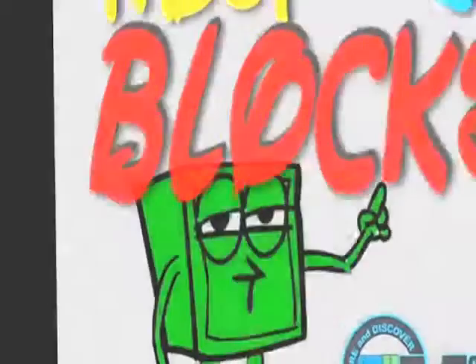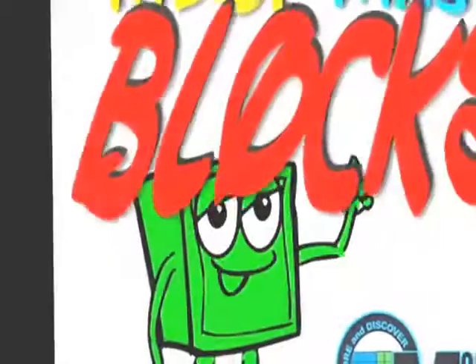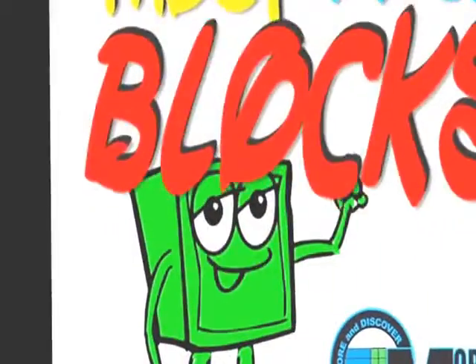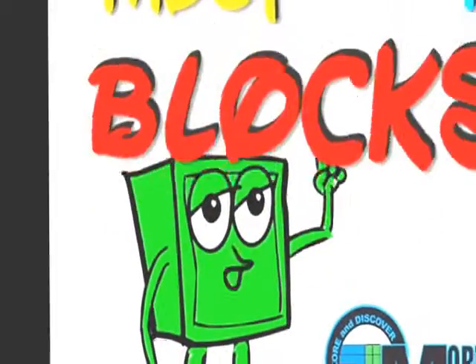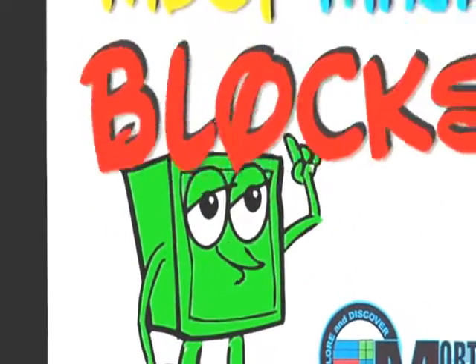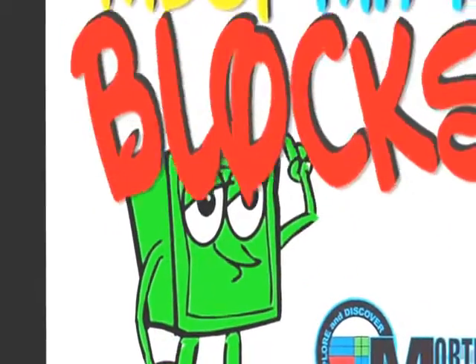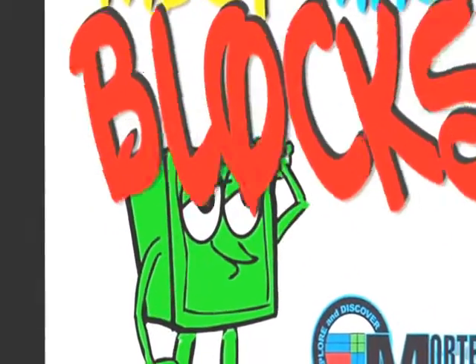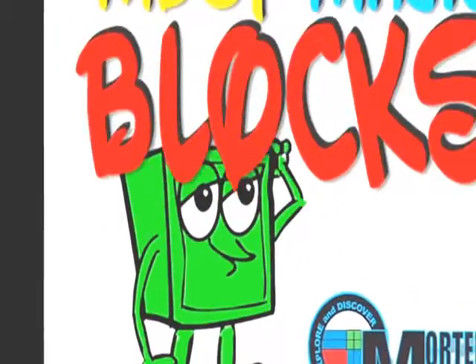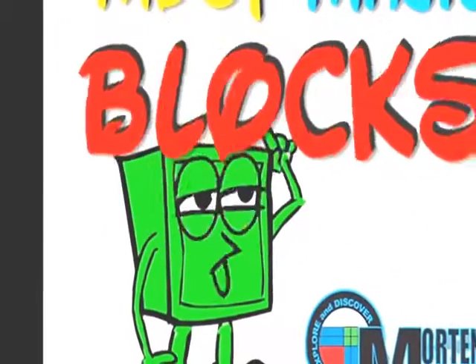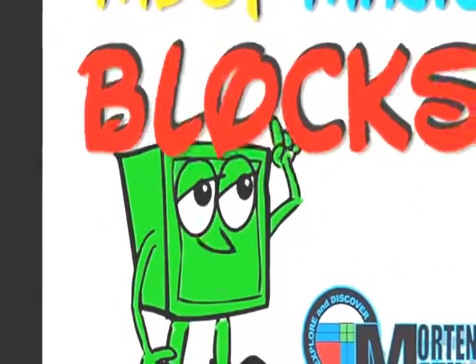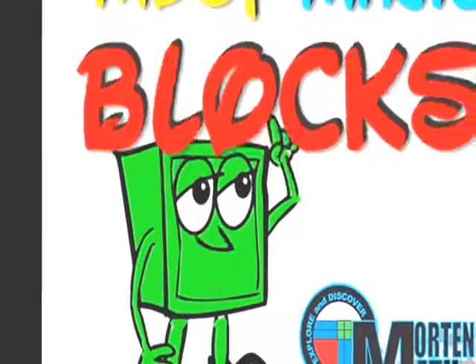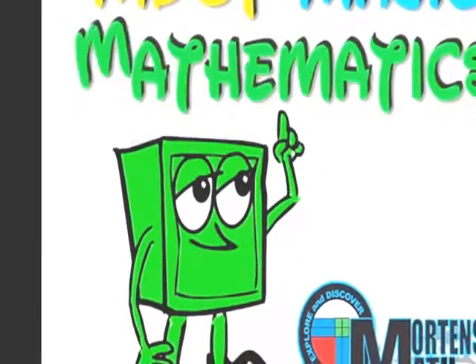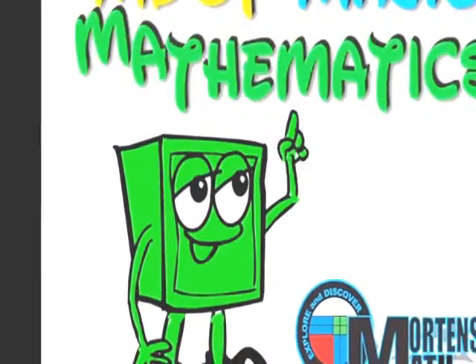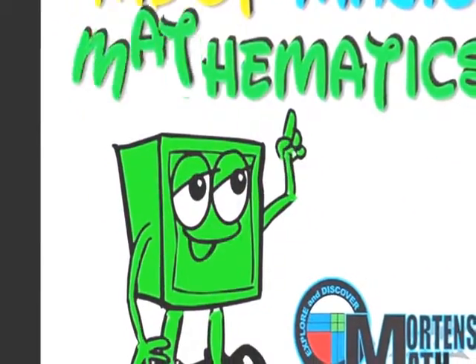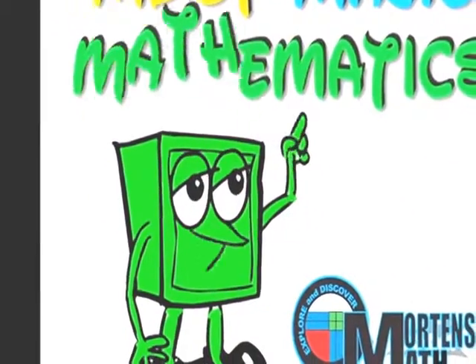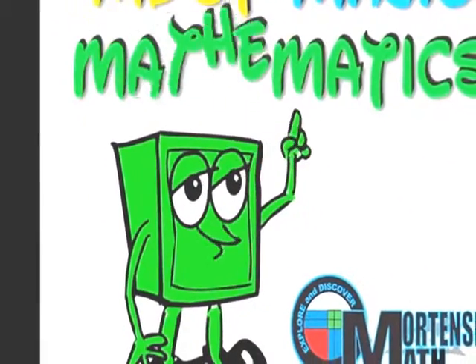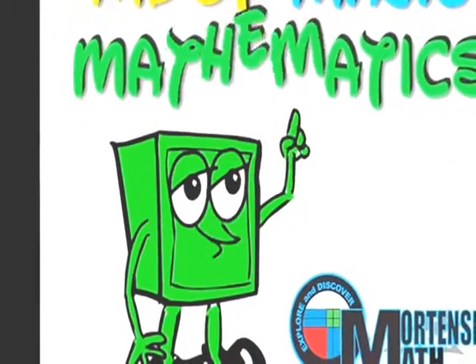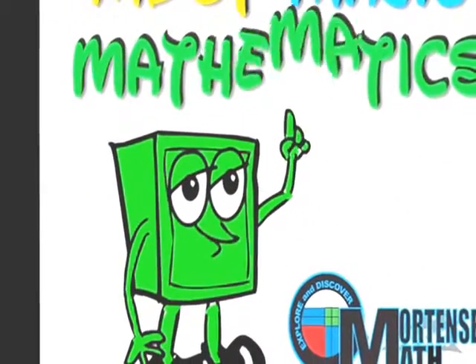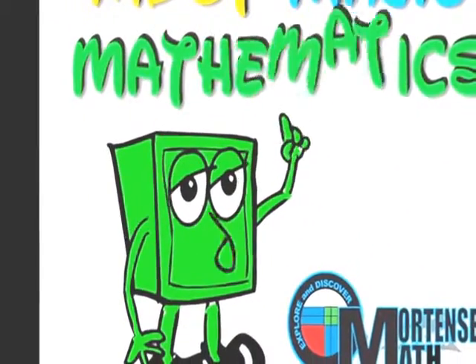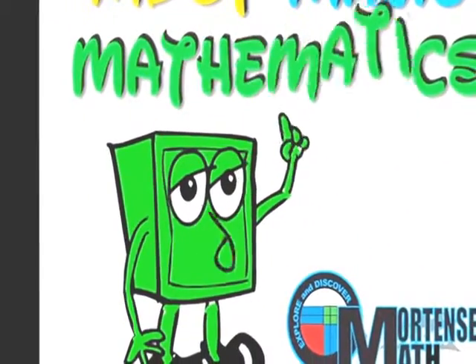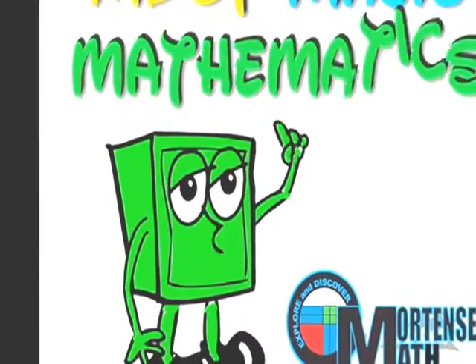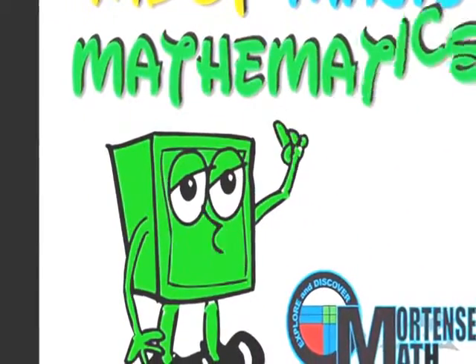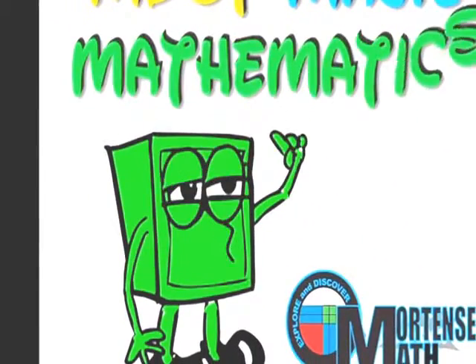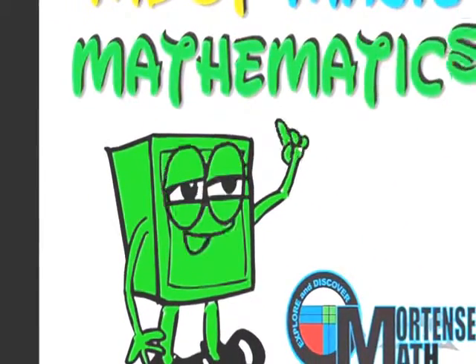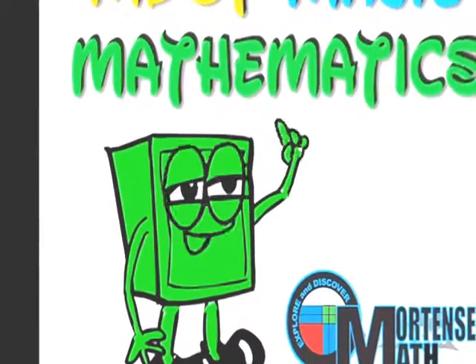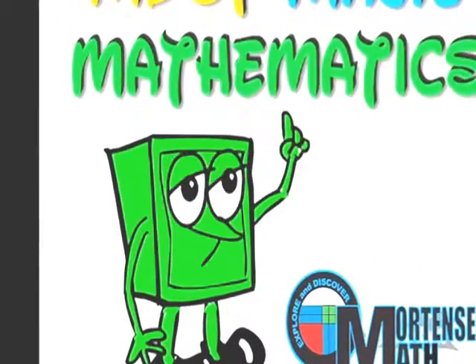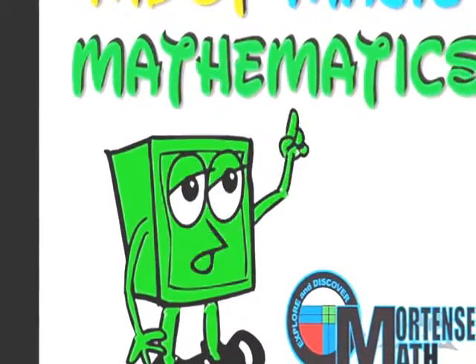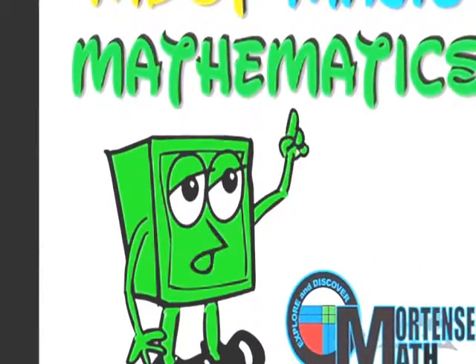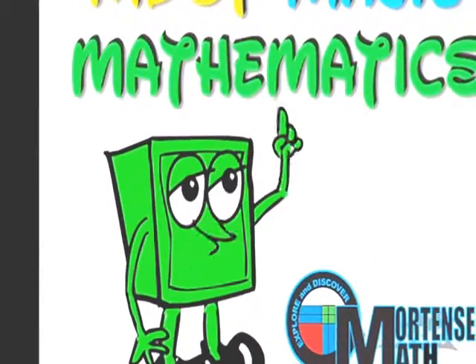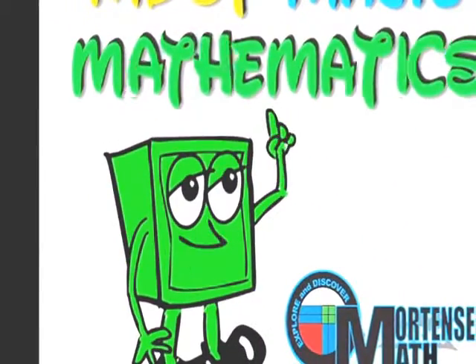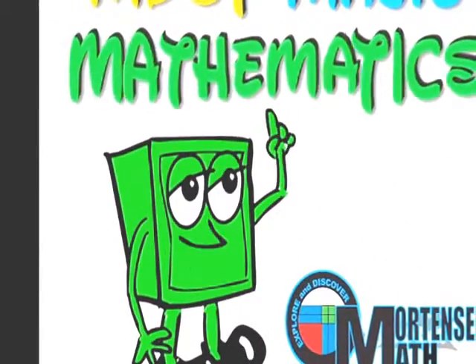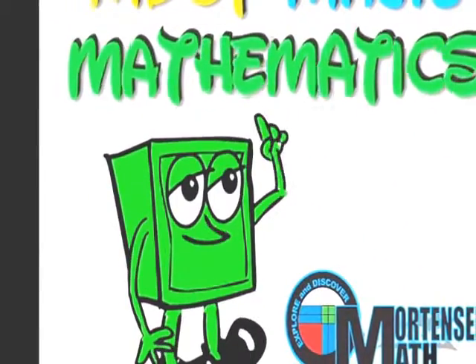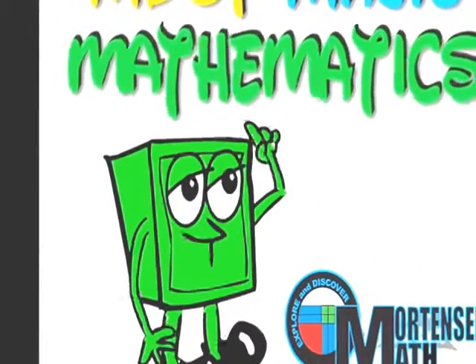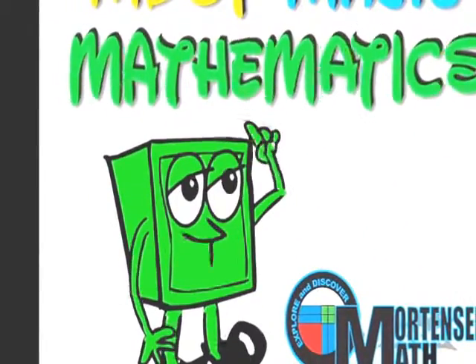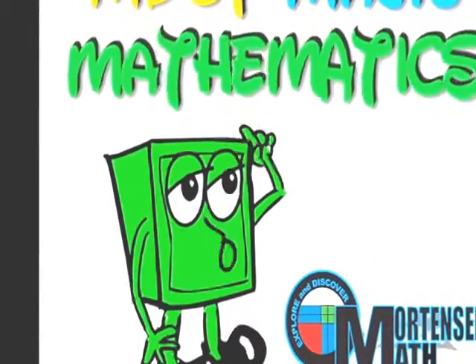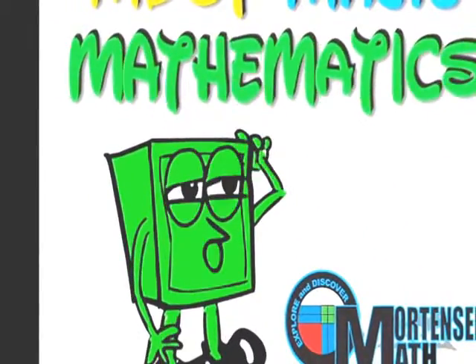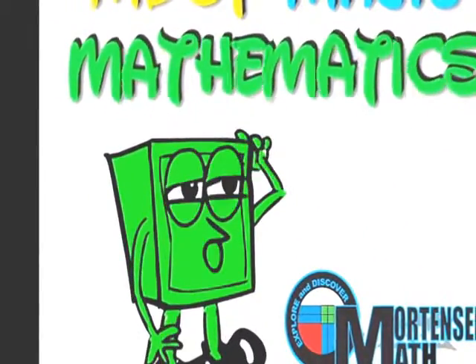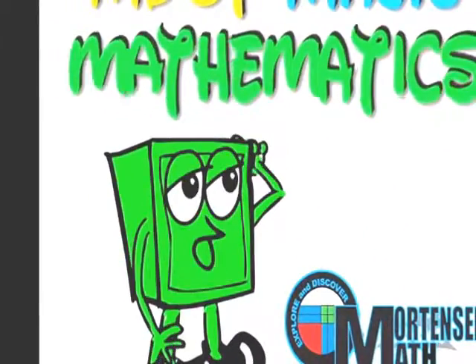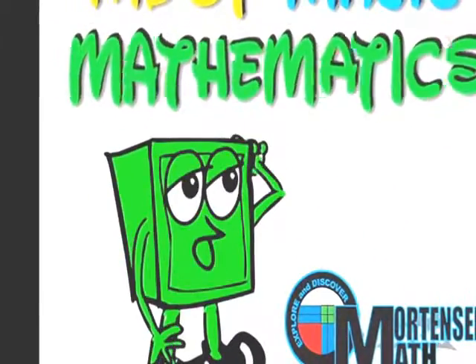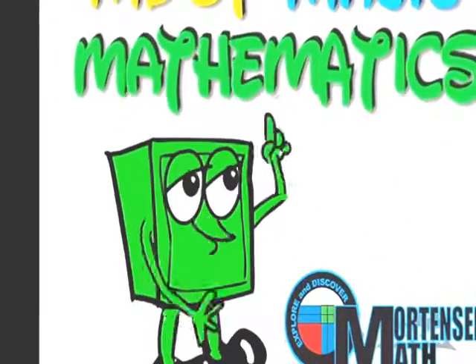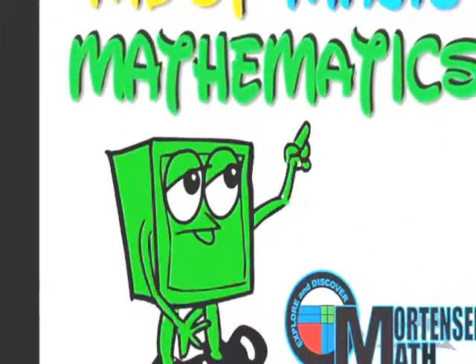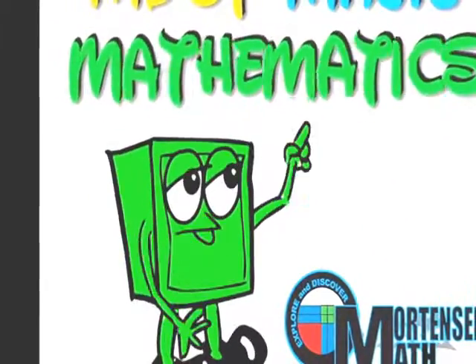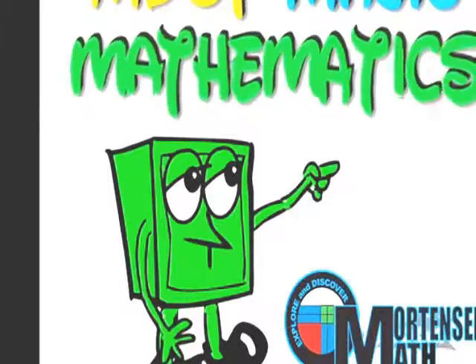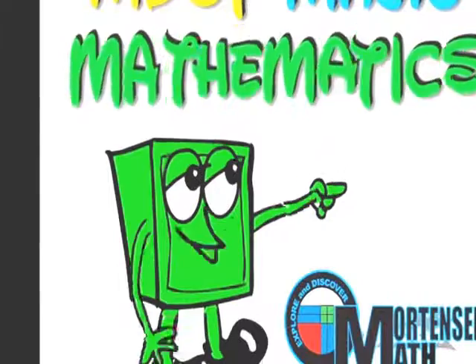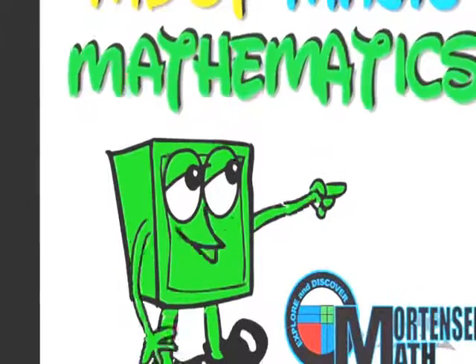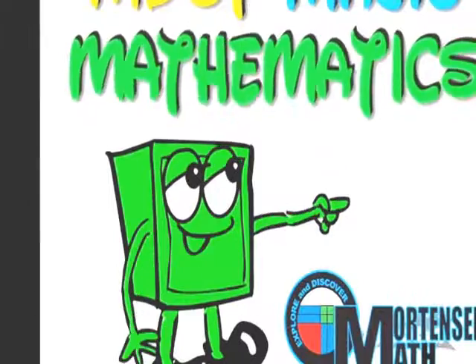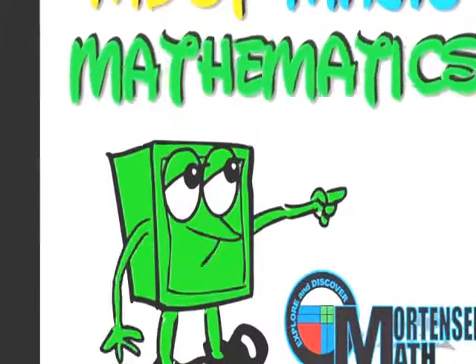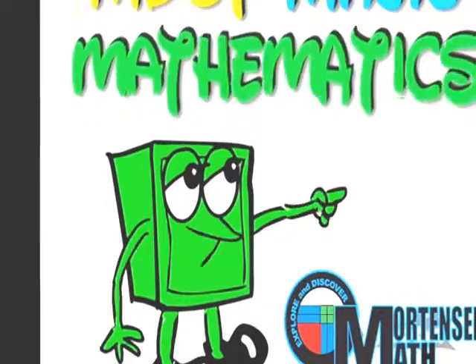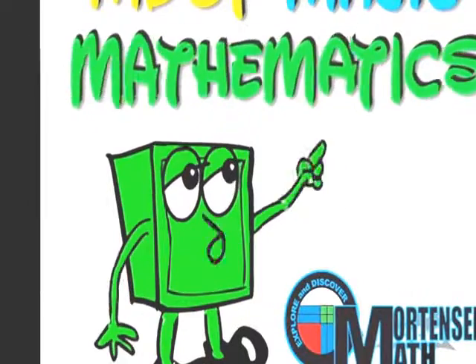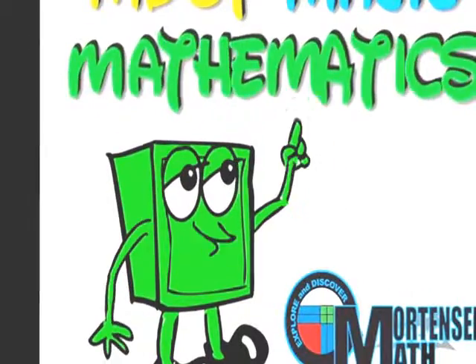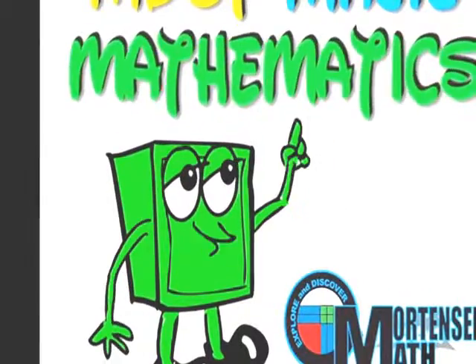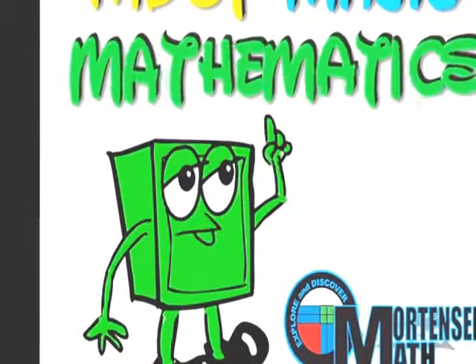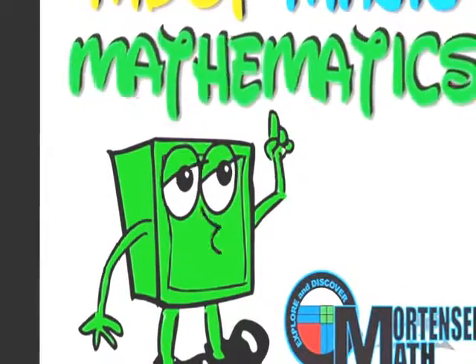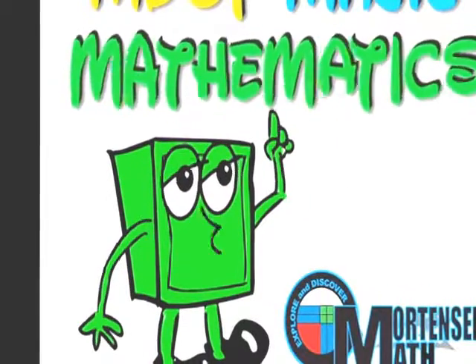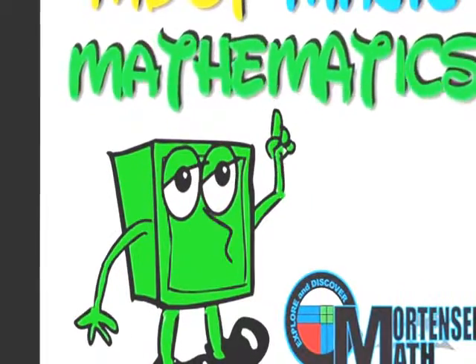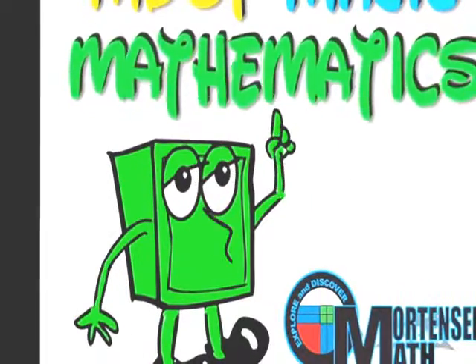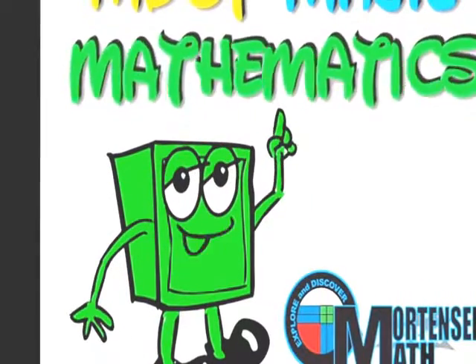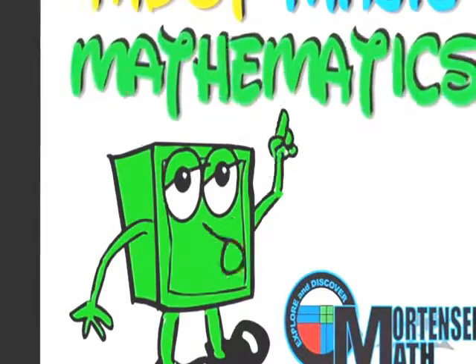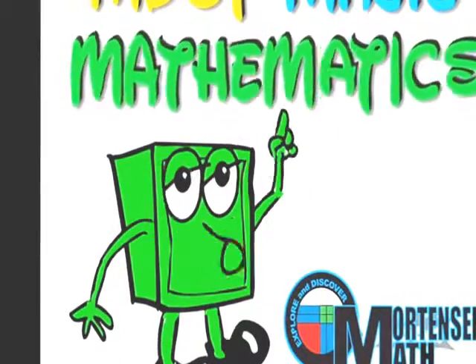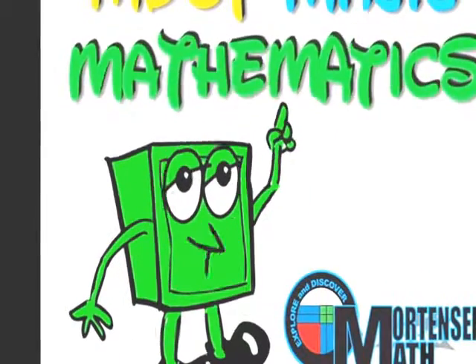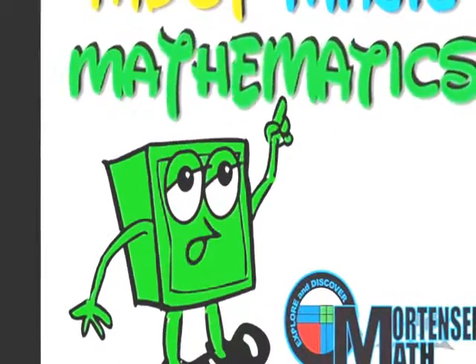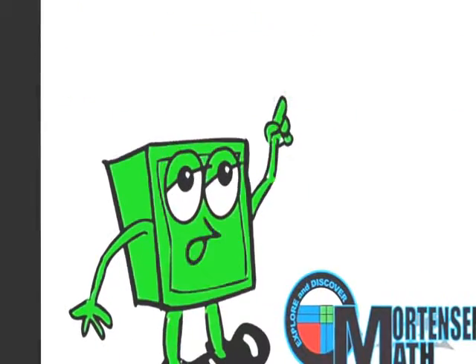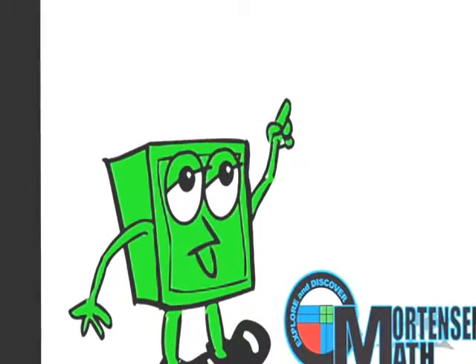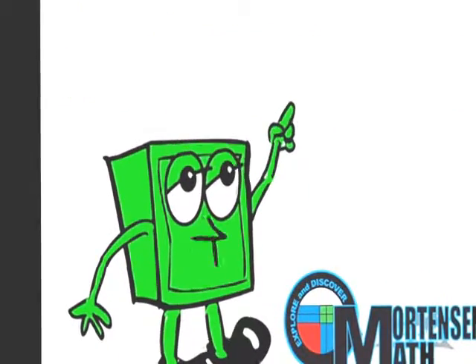Mathematics is fun. I ought to know — I'm a 1. So come with me, and we'll learn how to do math.